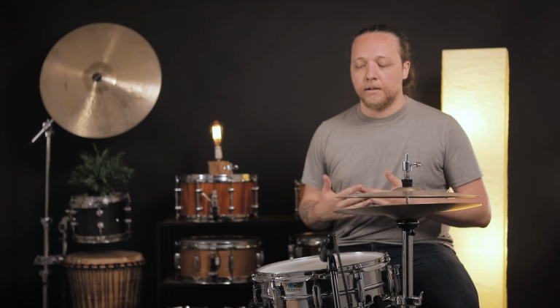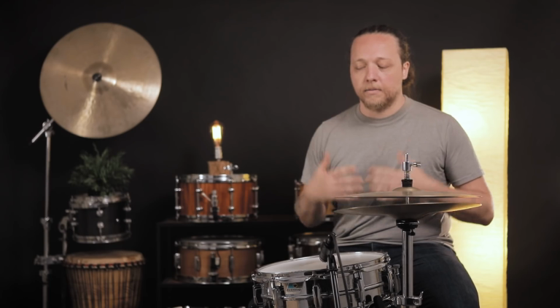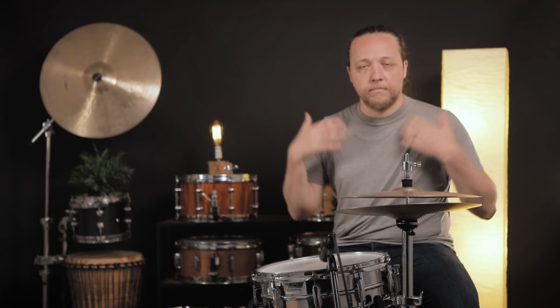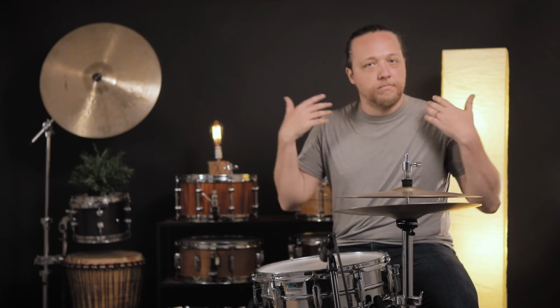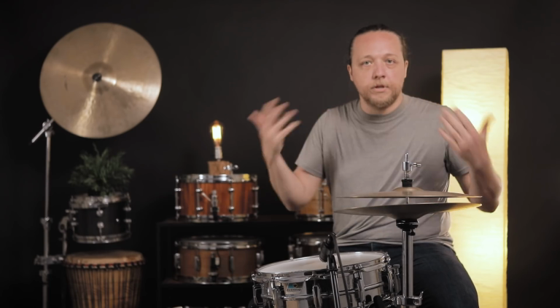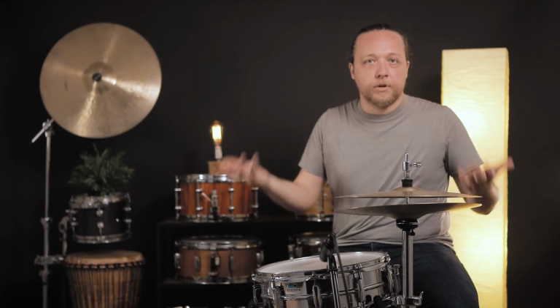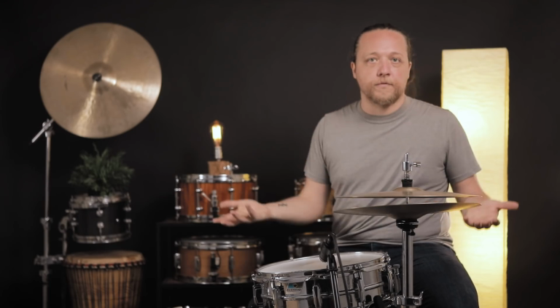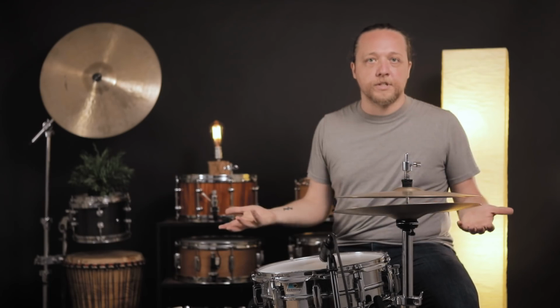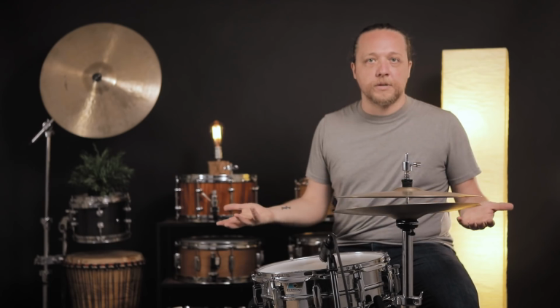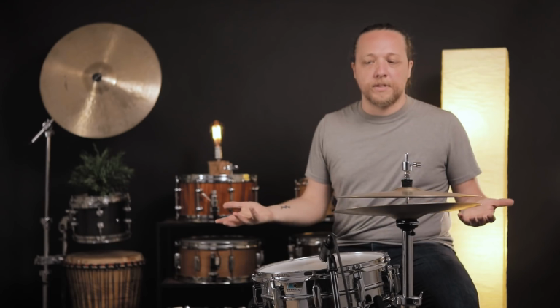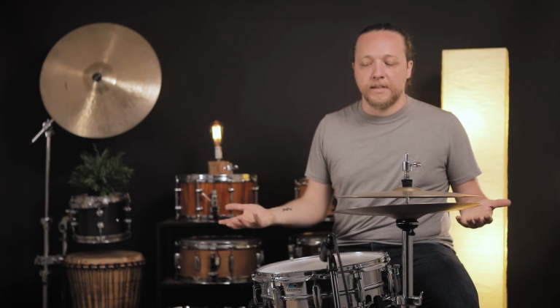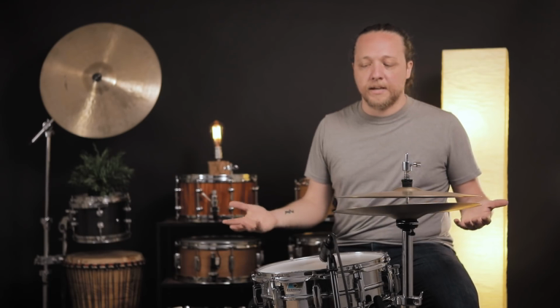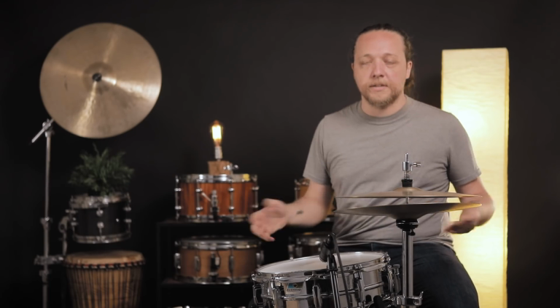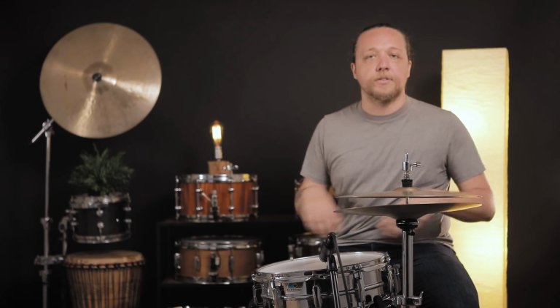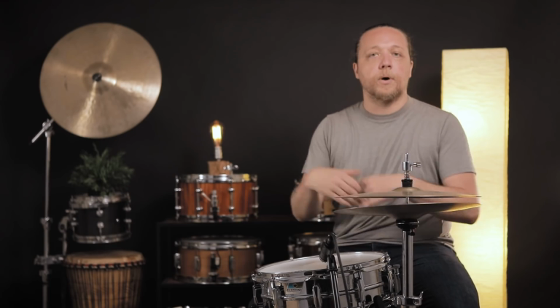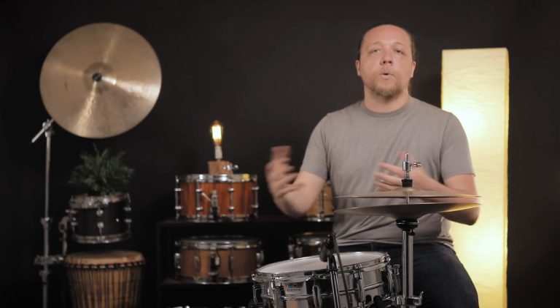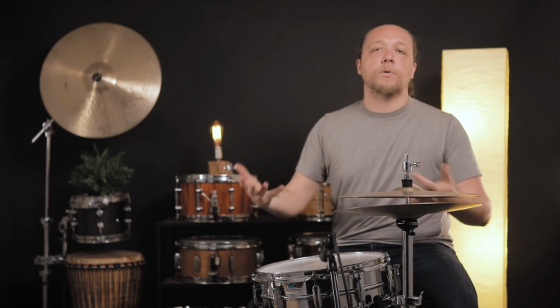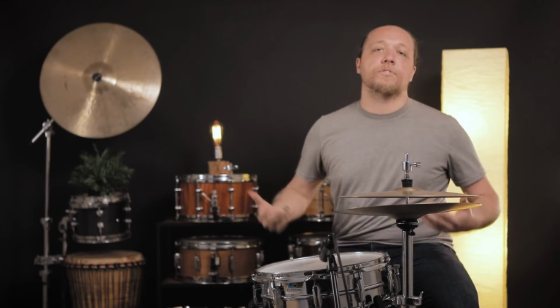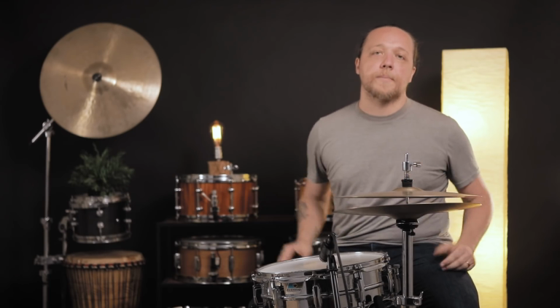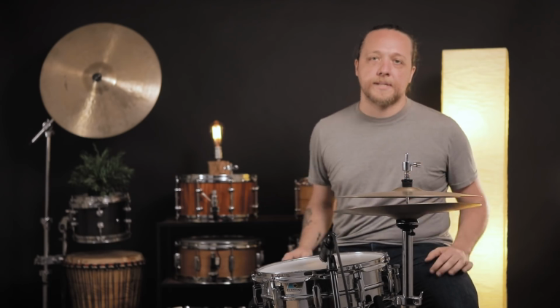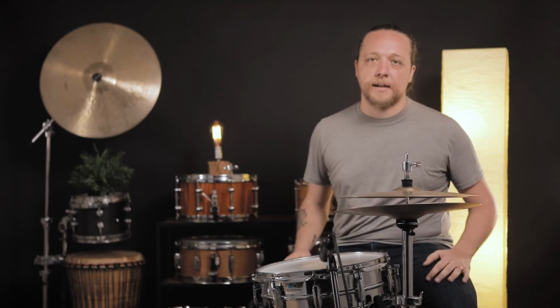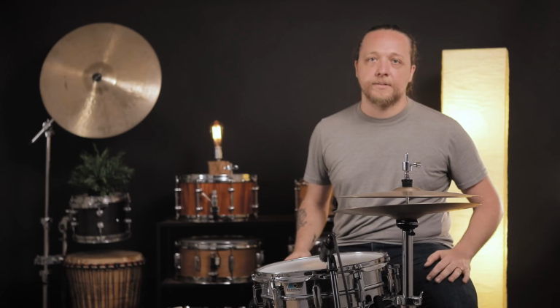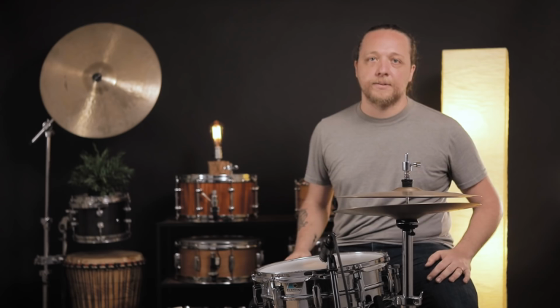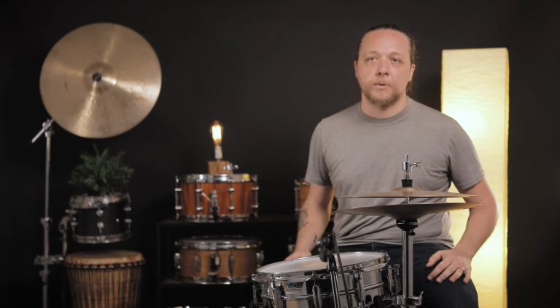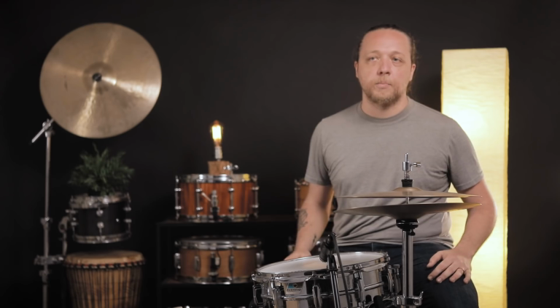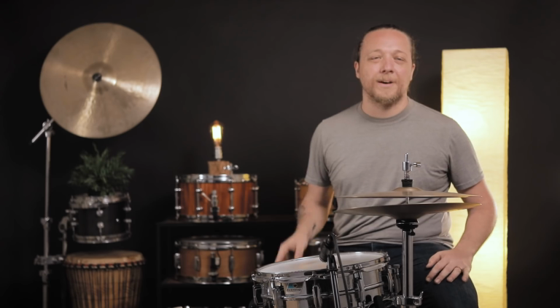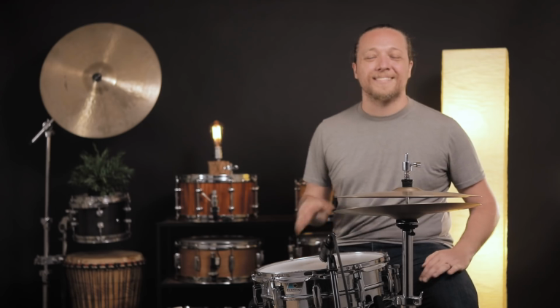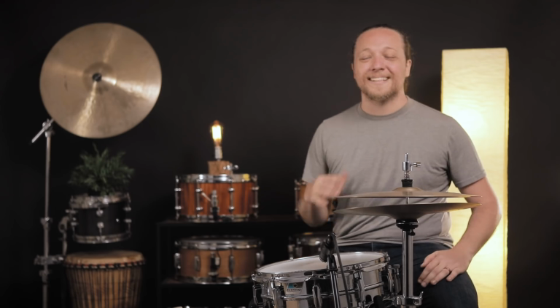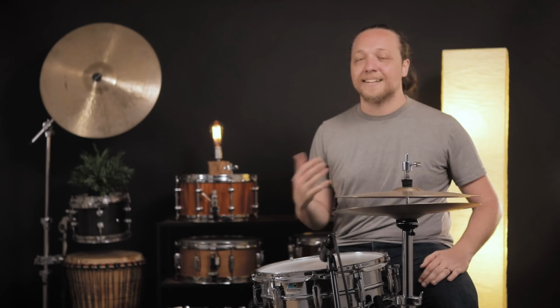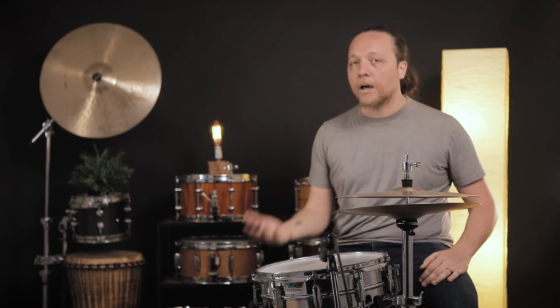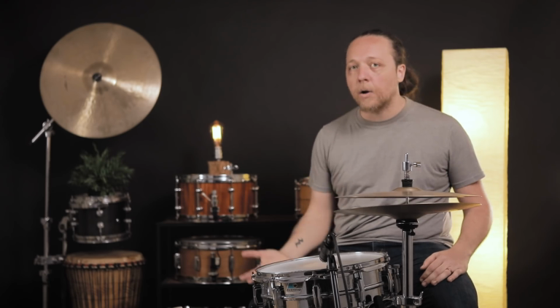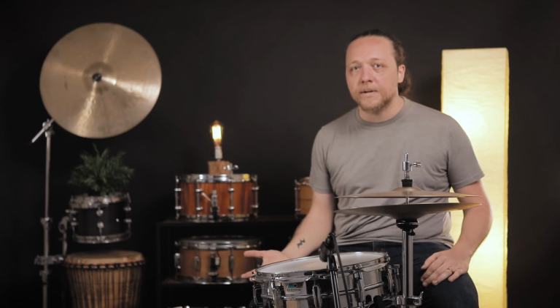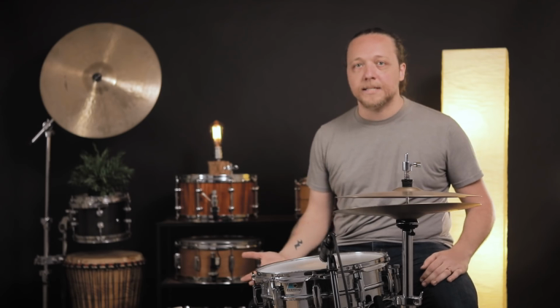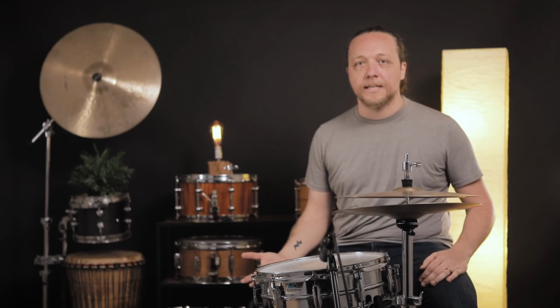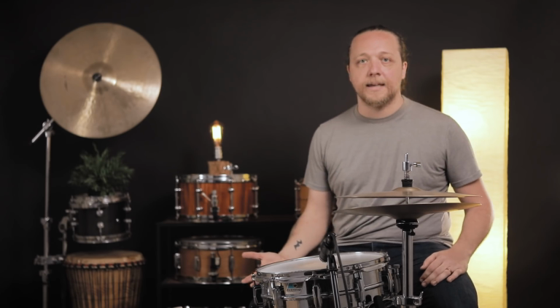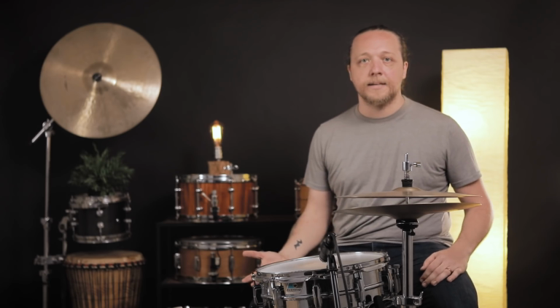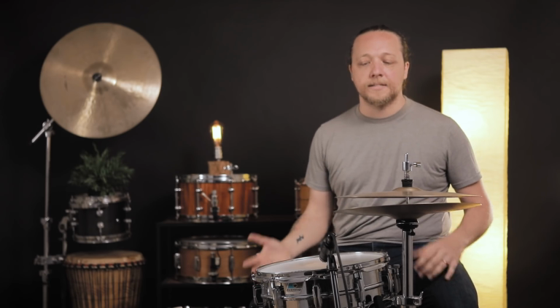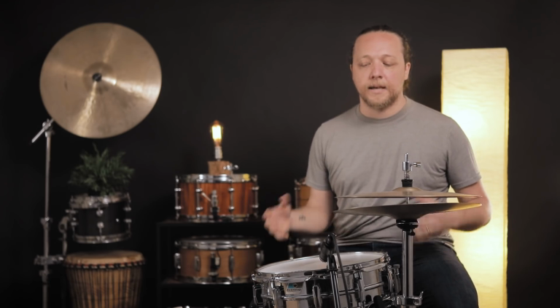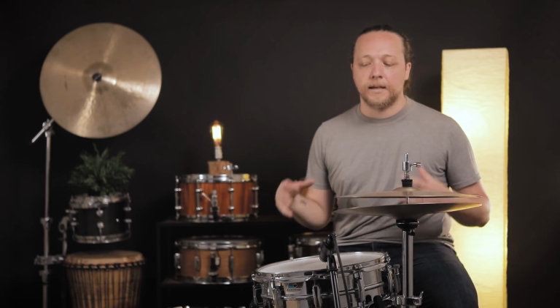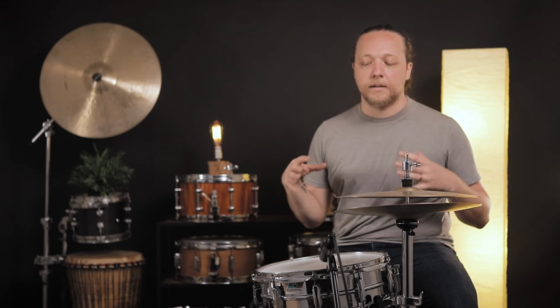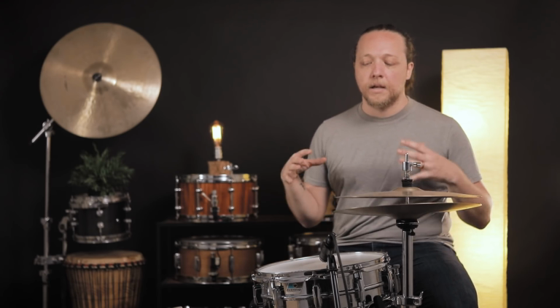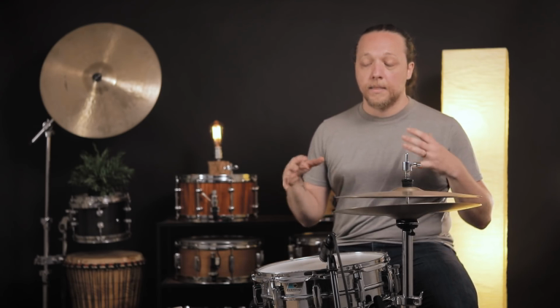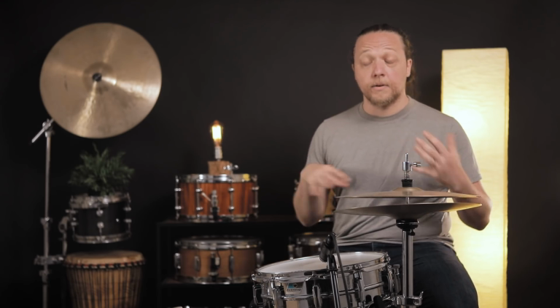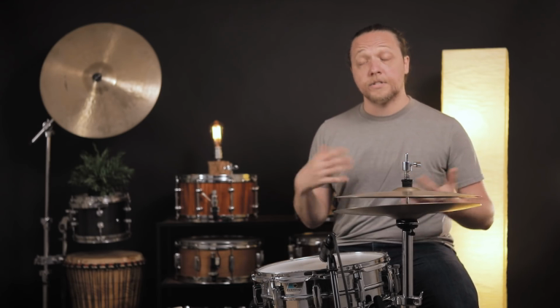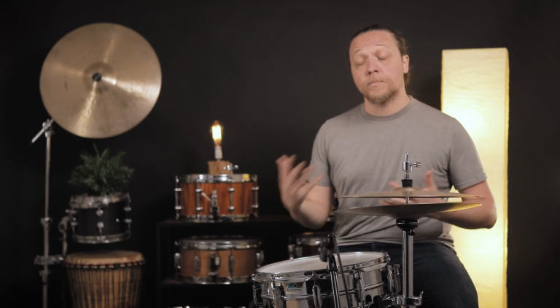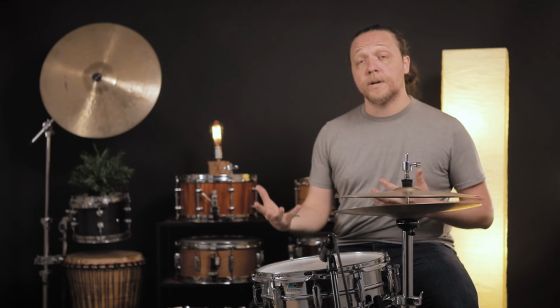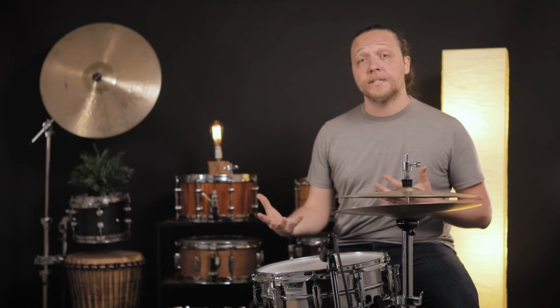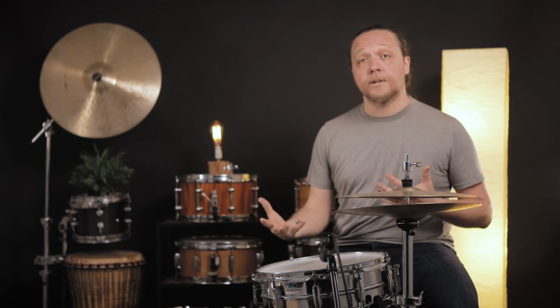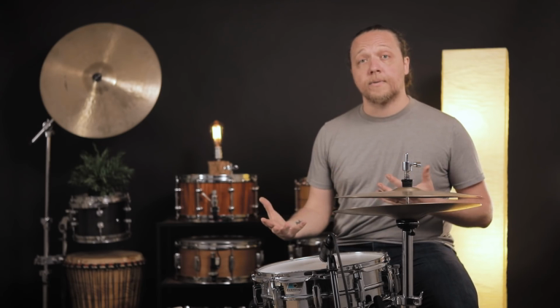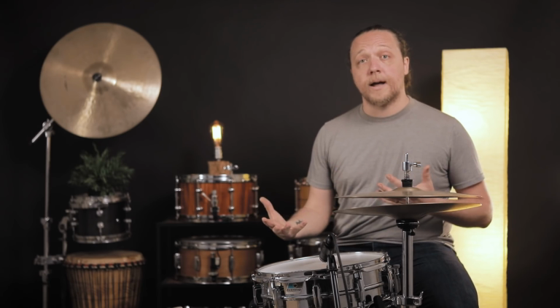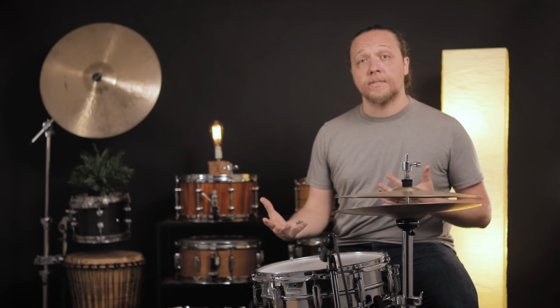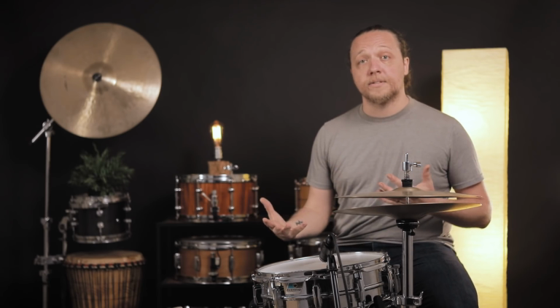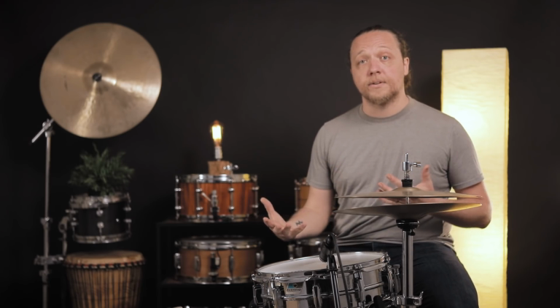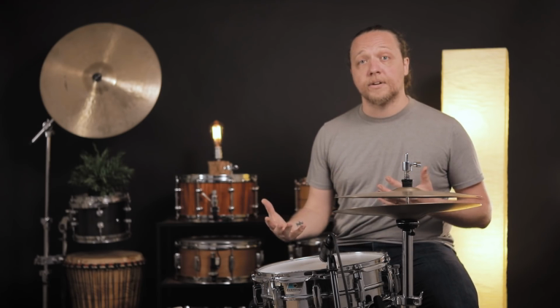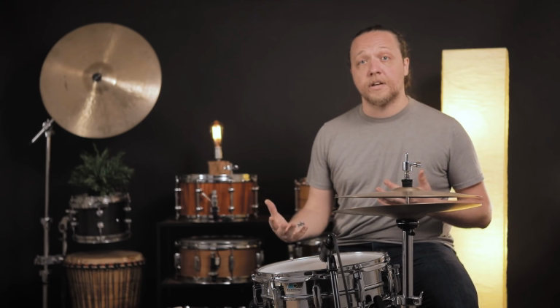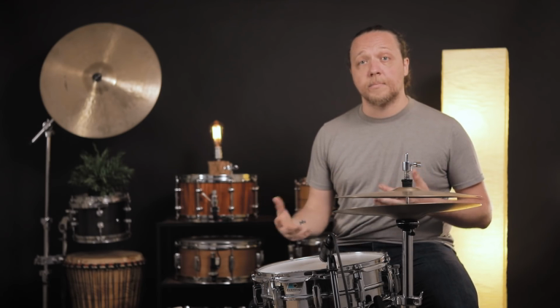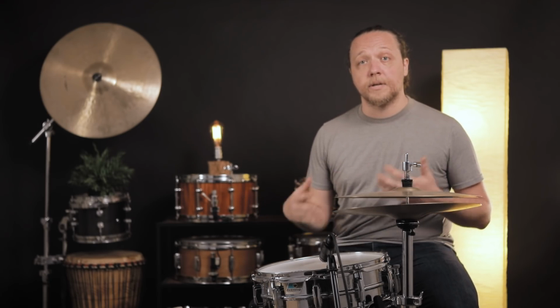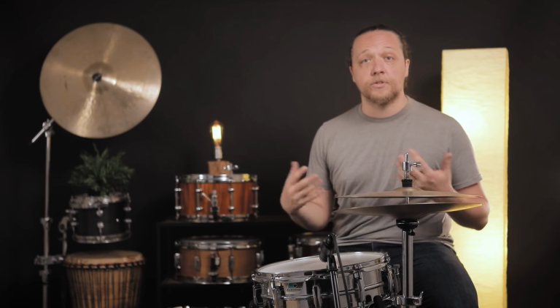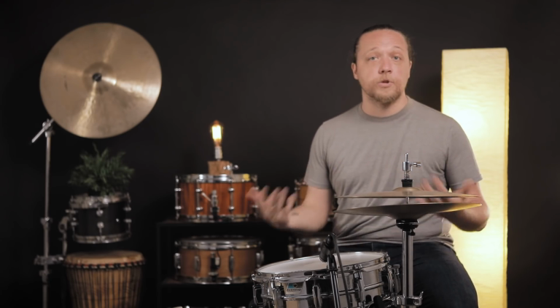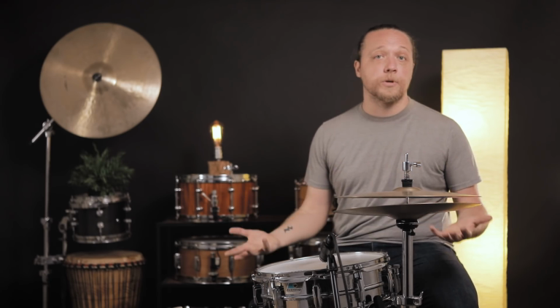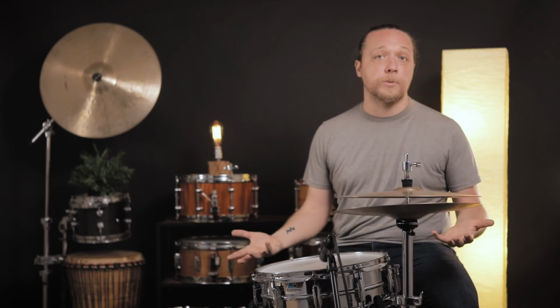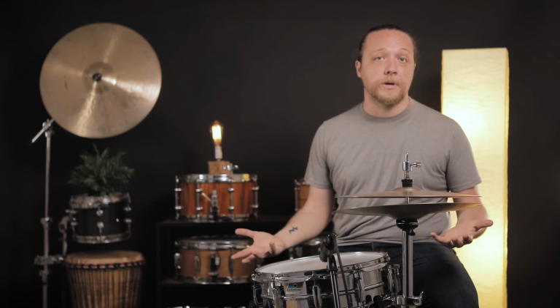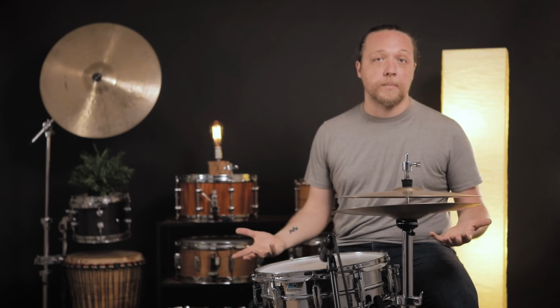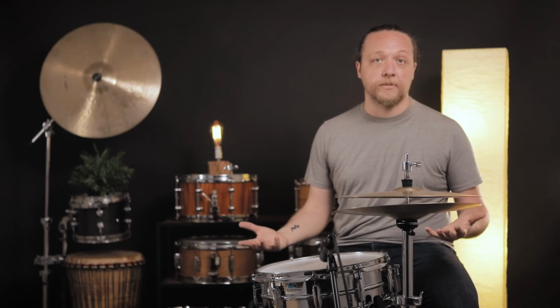The first thing we think is the whole drum is out of tune, but that's not always the case. And there are some ways to get around this that are going to be super helpful.